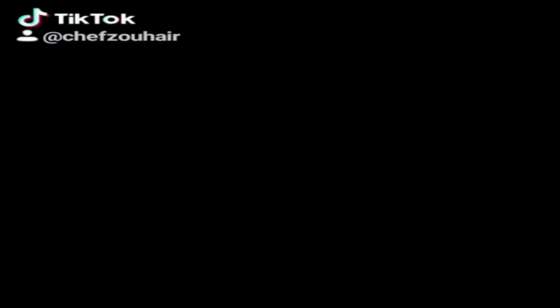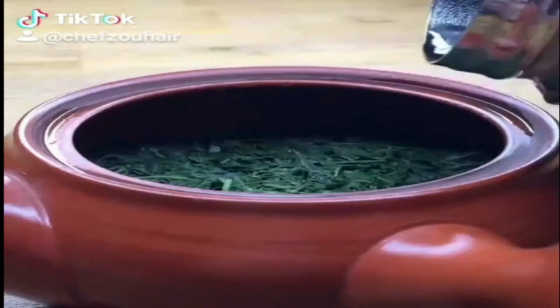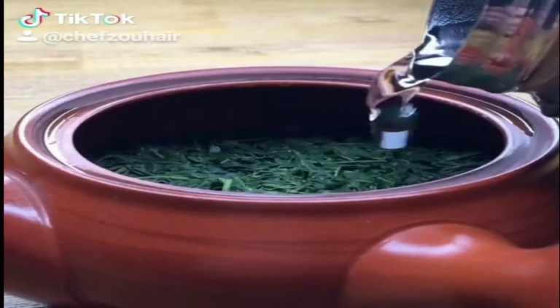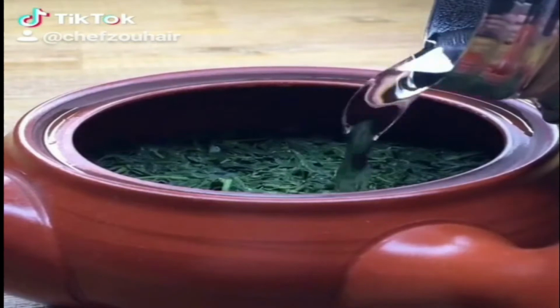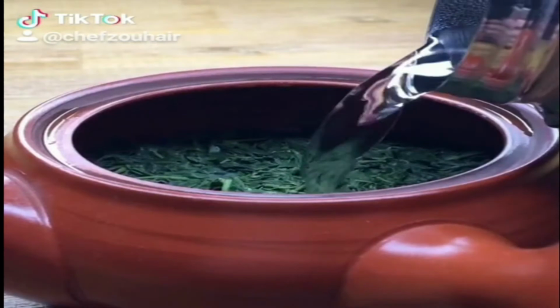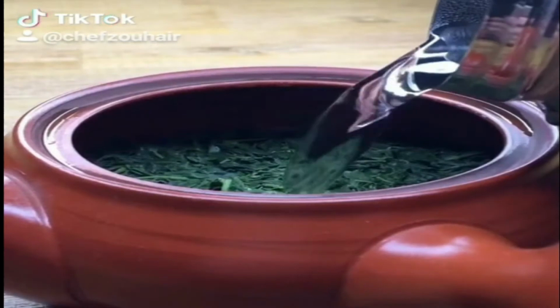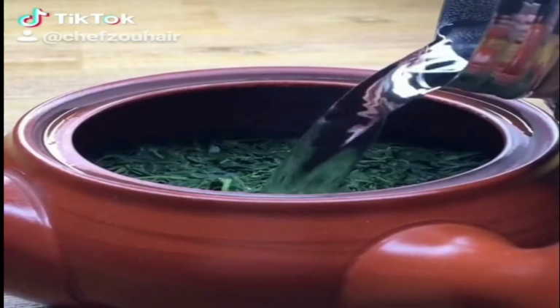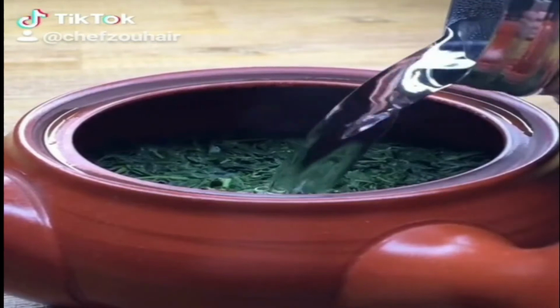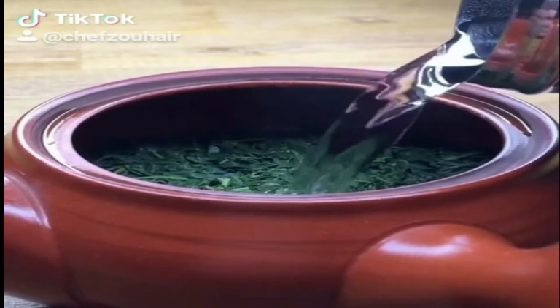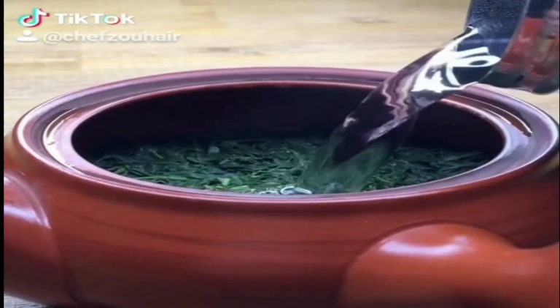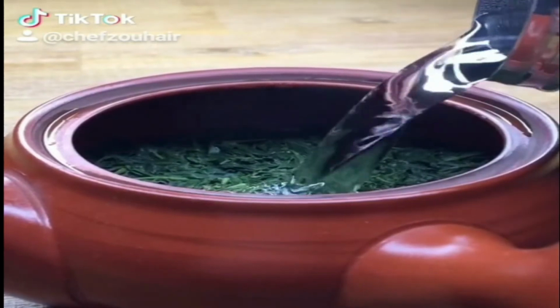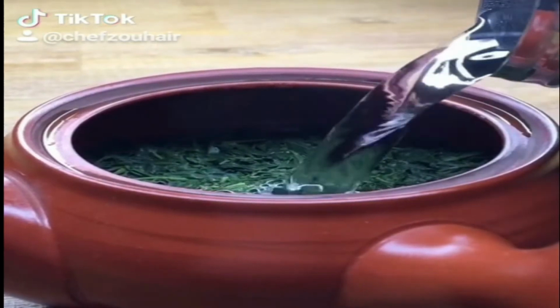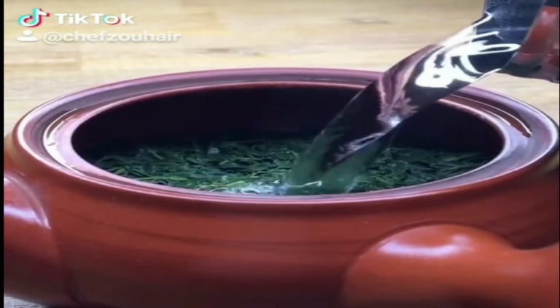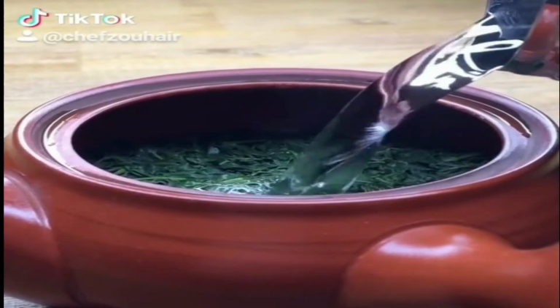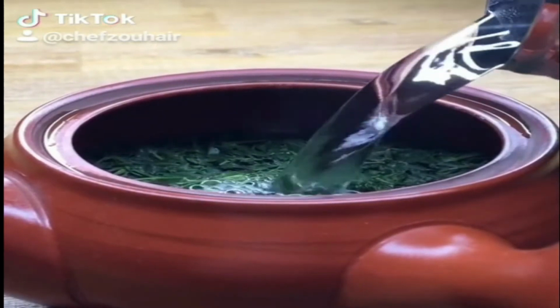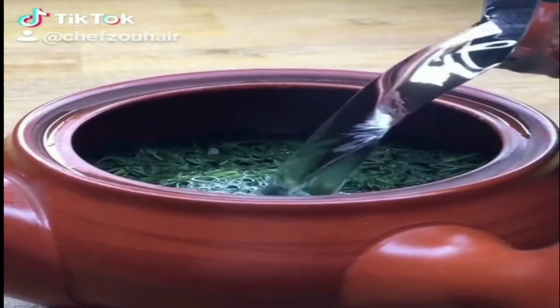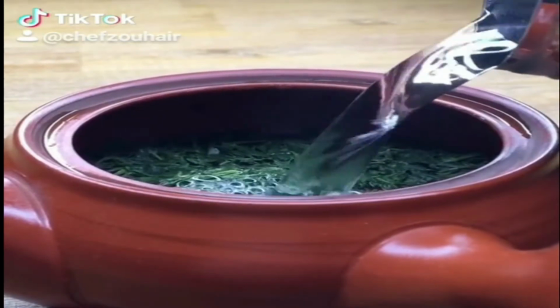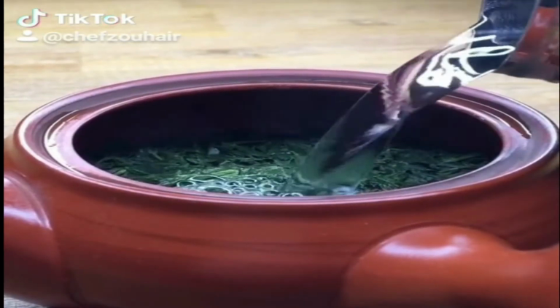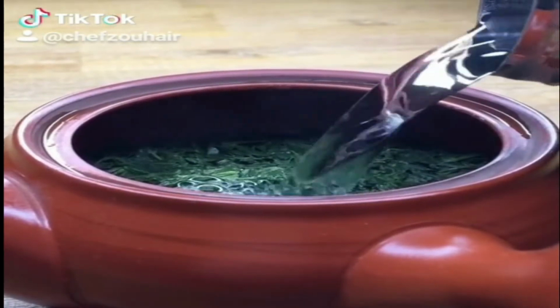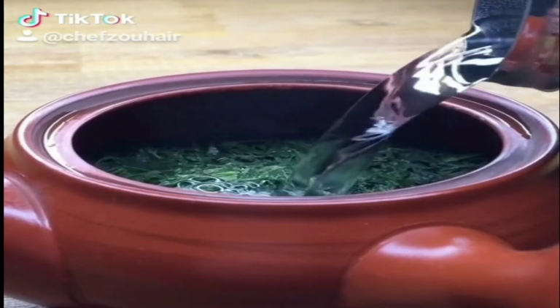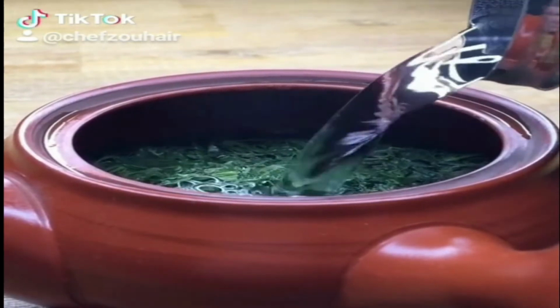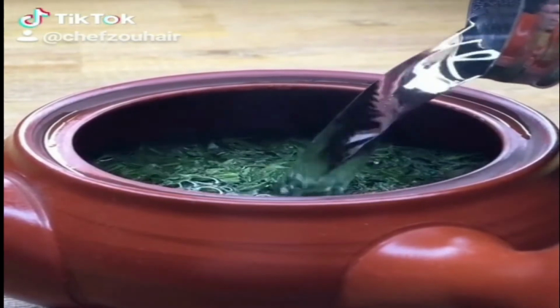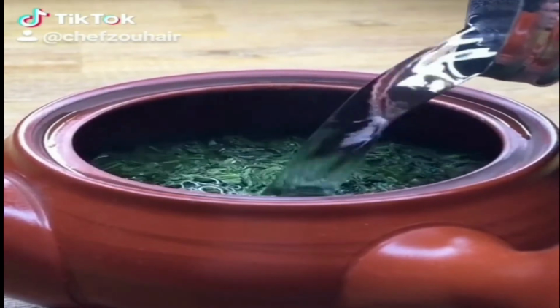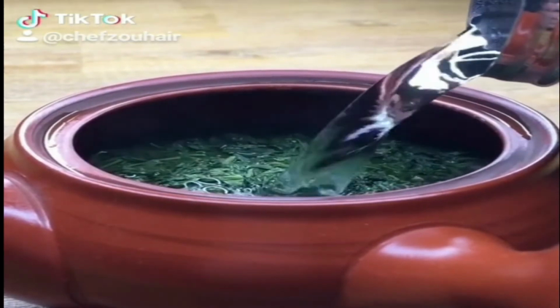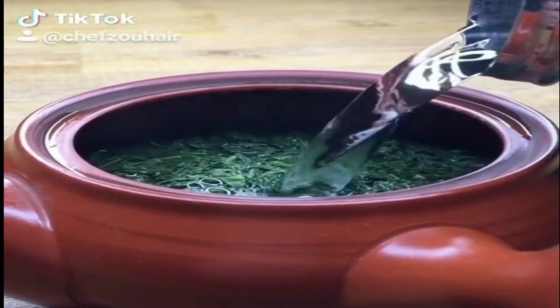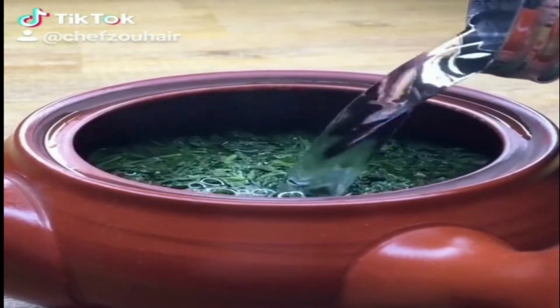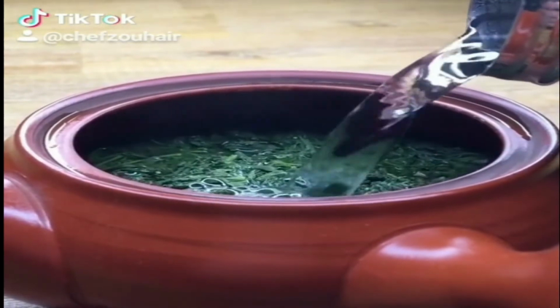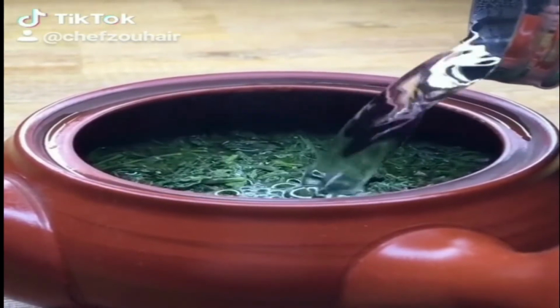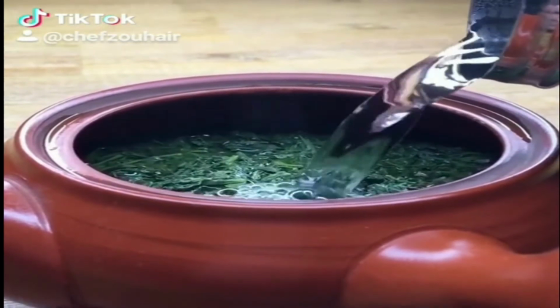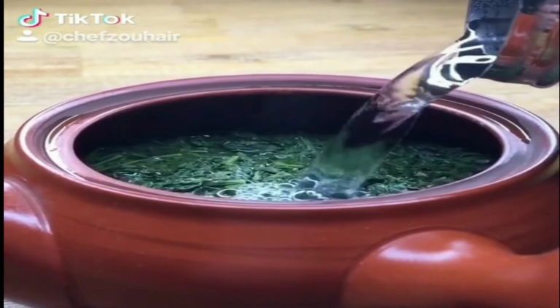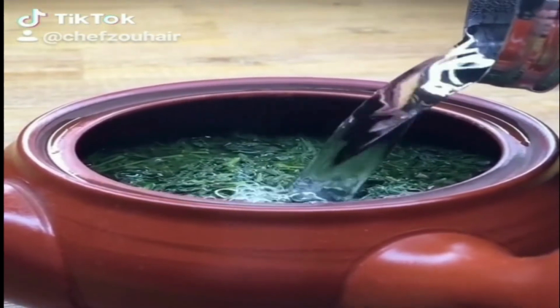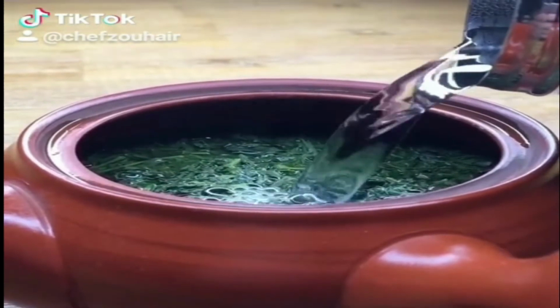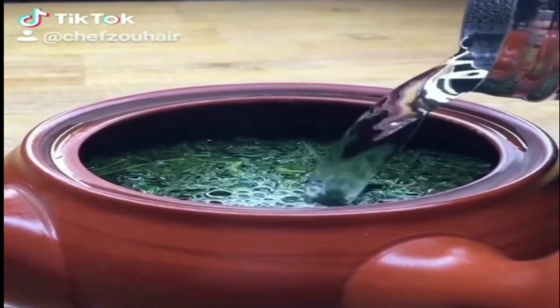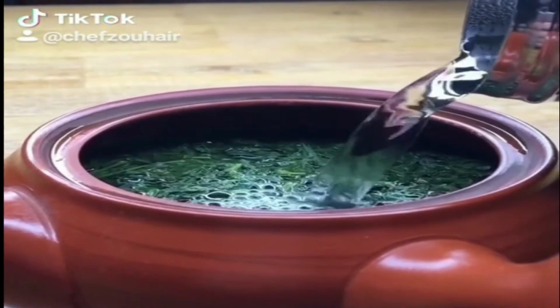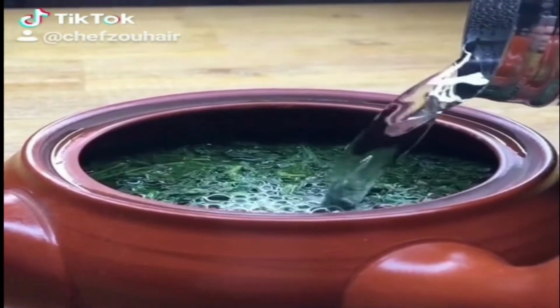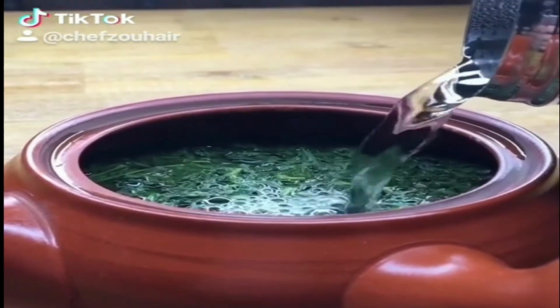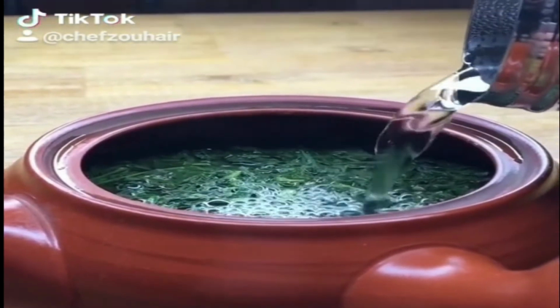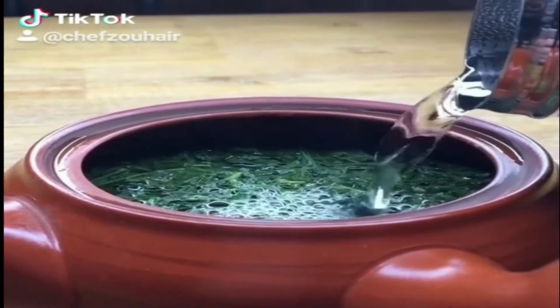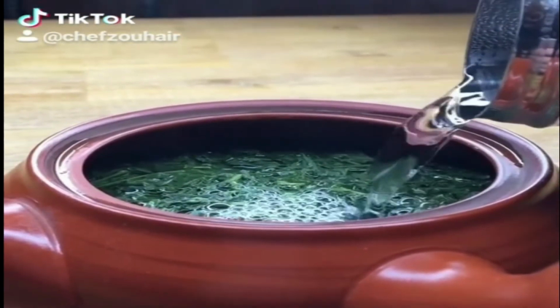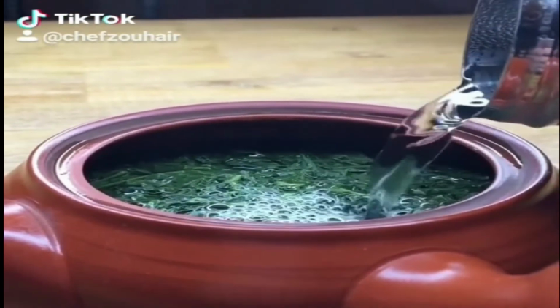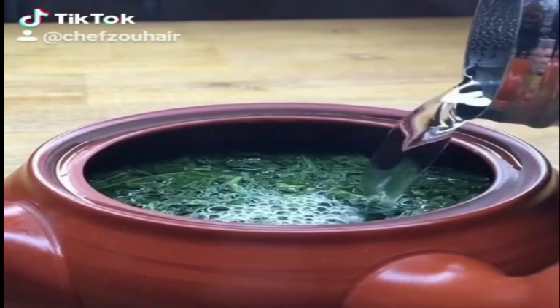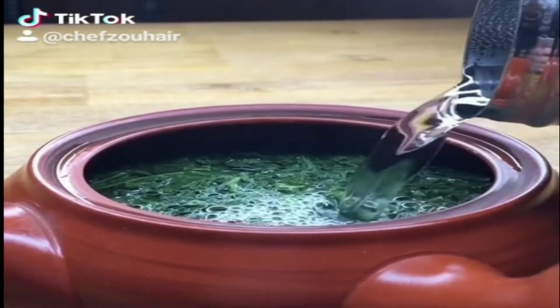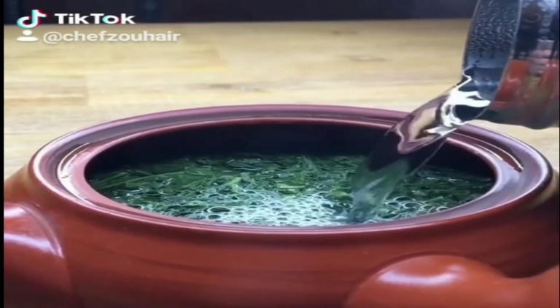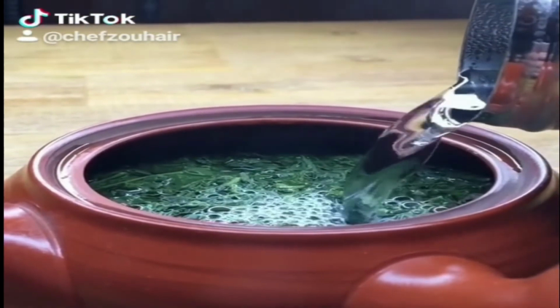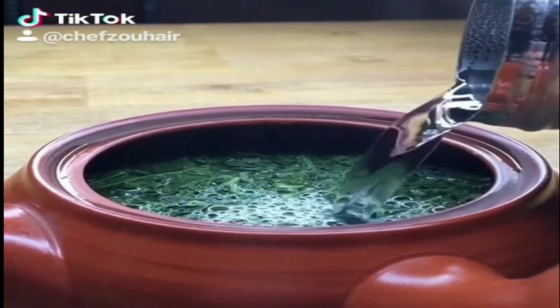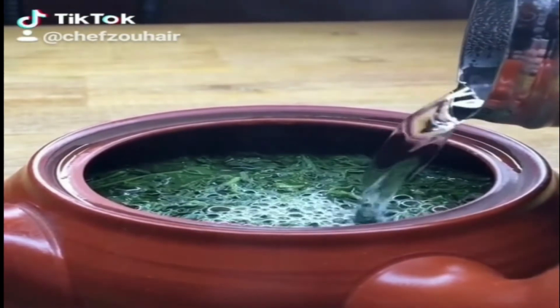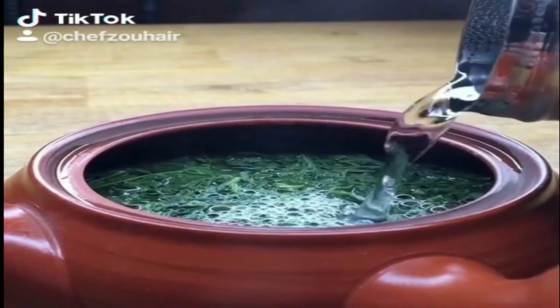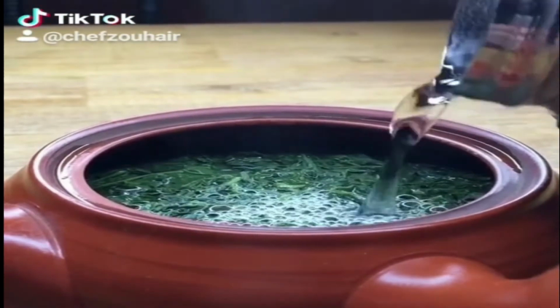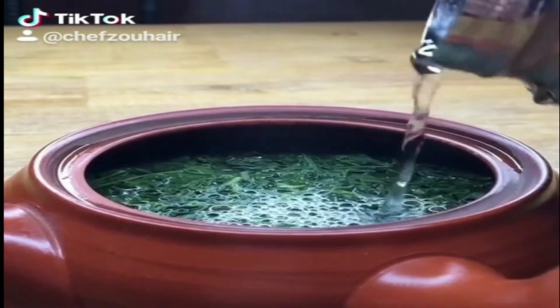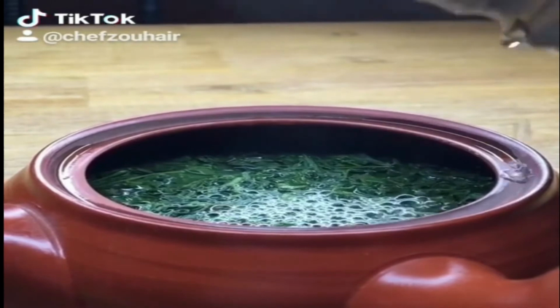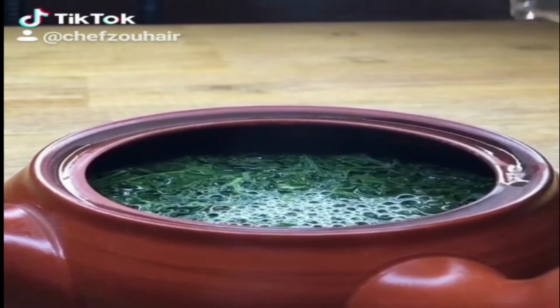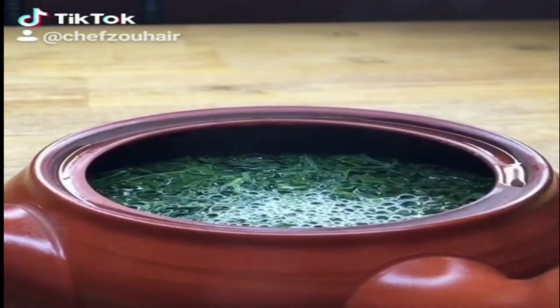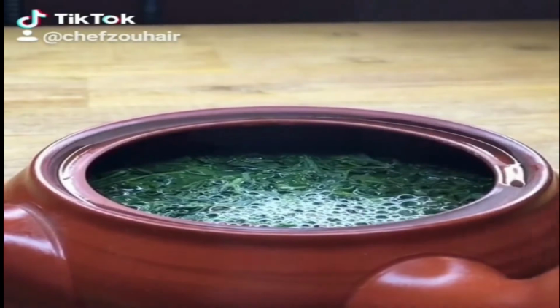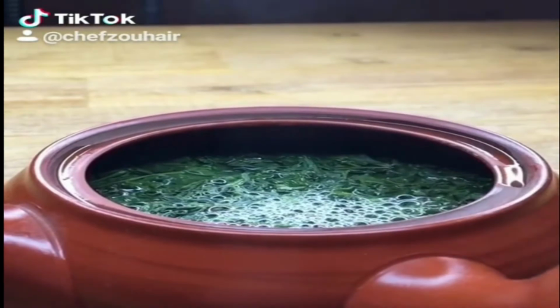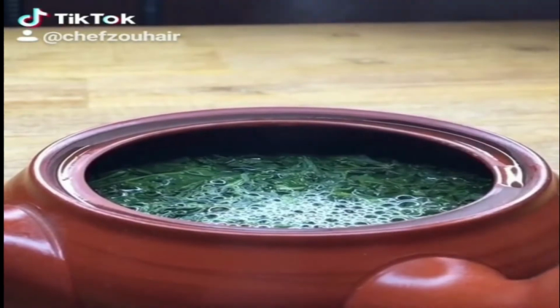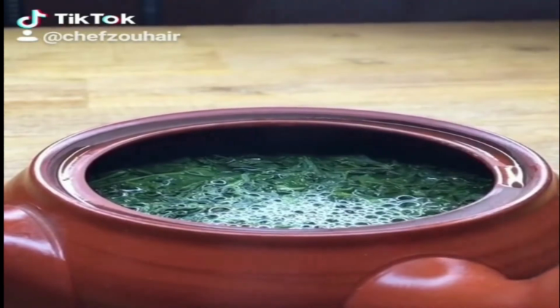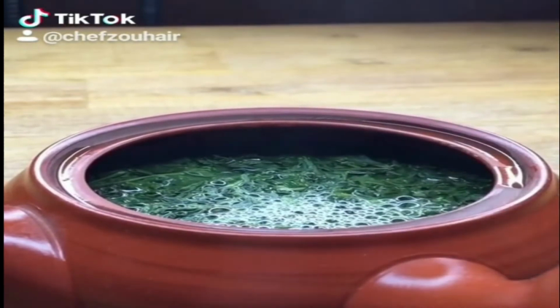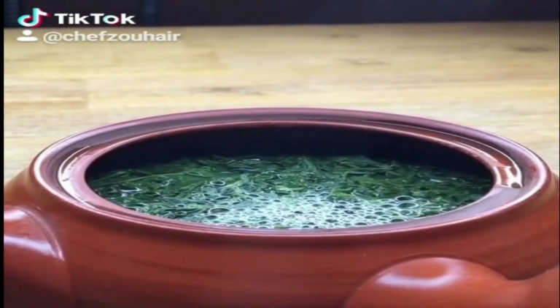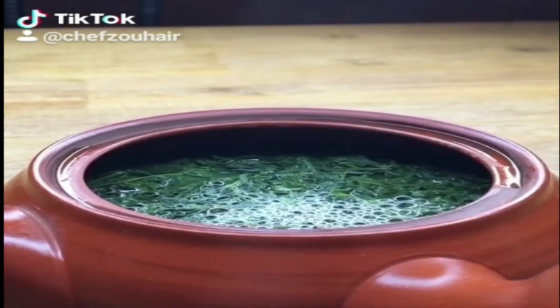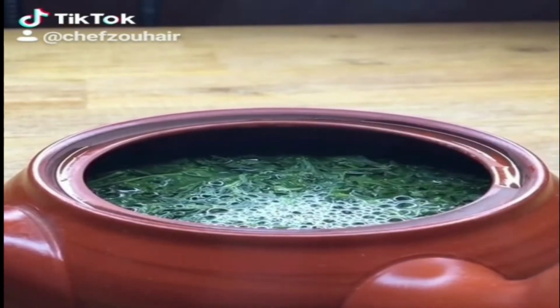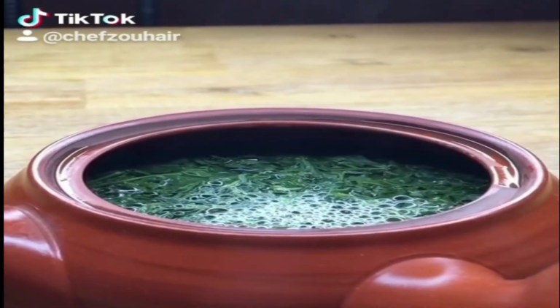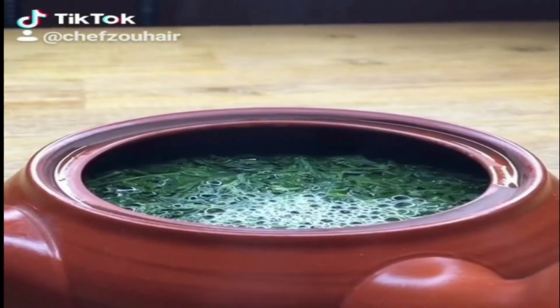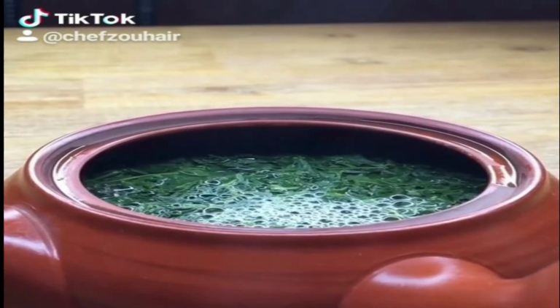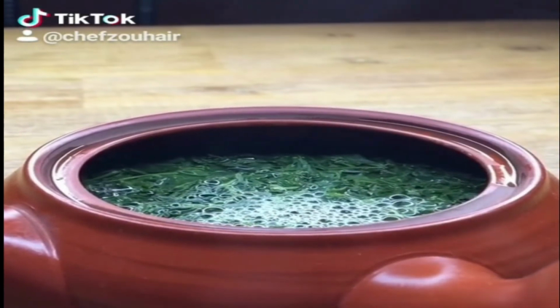Don't use boiling water to make green tea. This is a very common mistake and it can leave your tea bitter or sour.